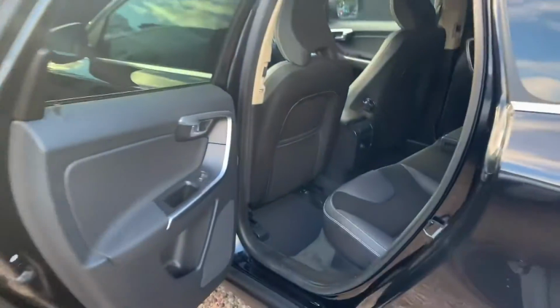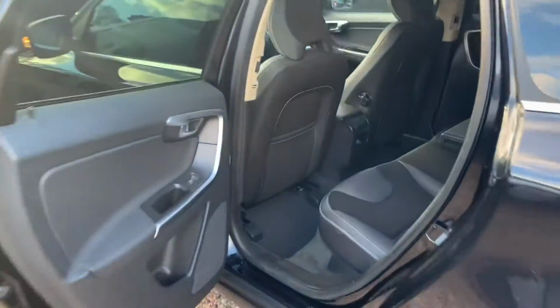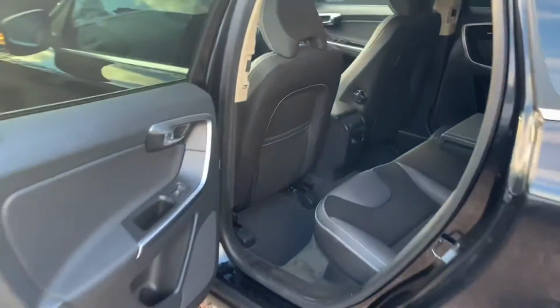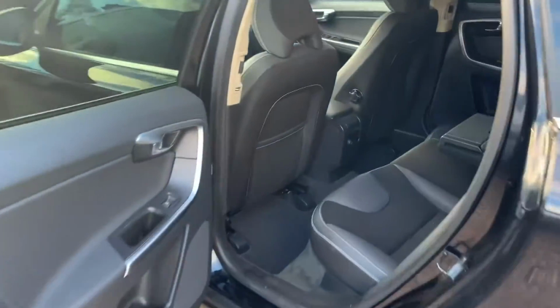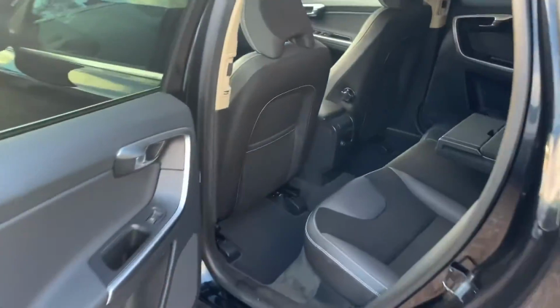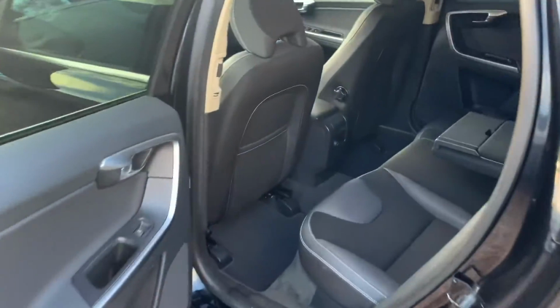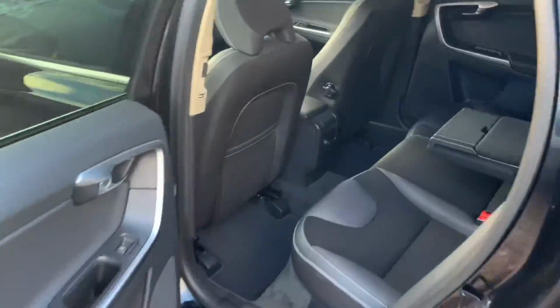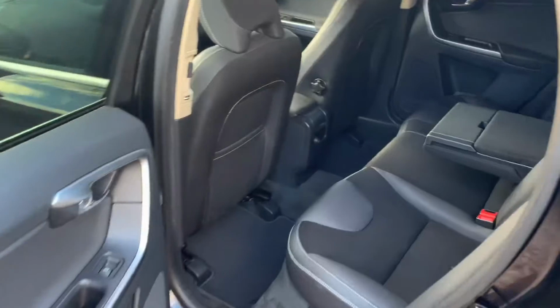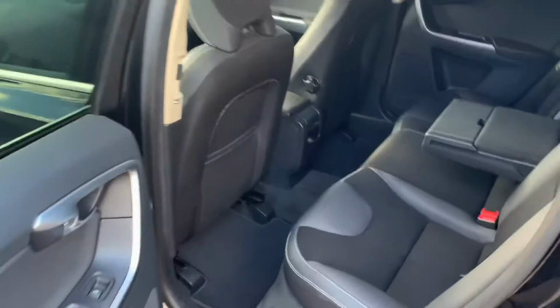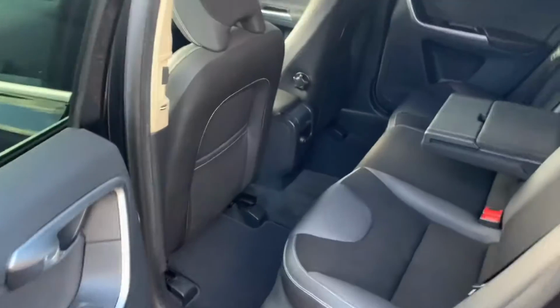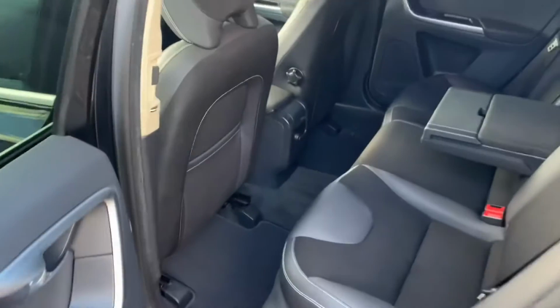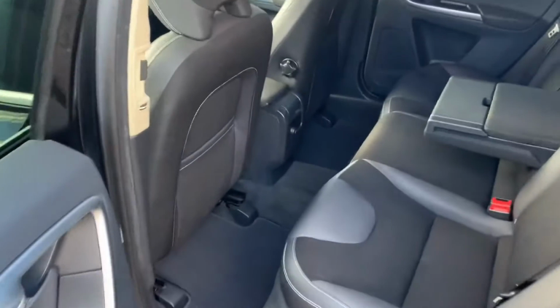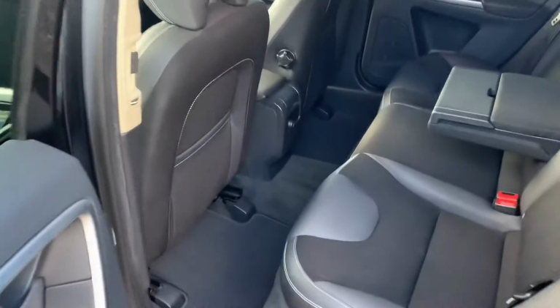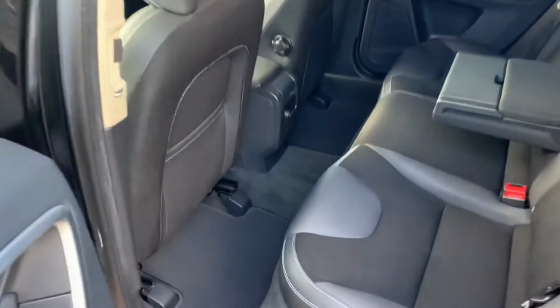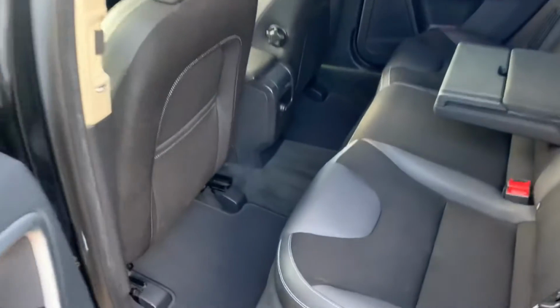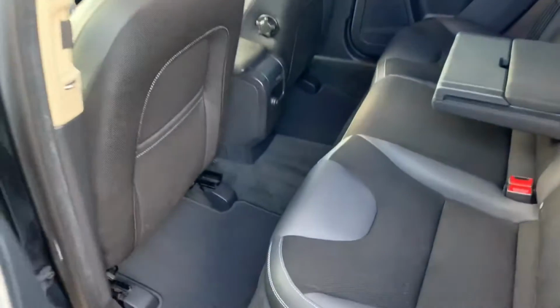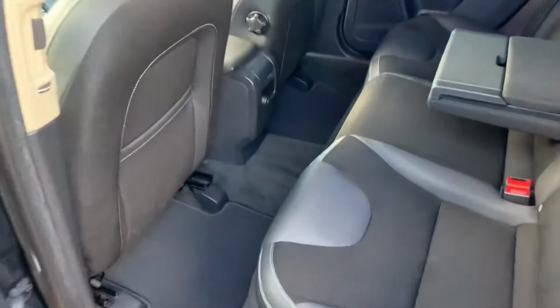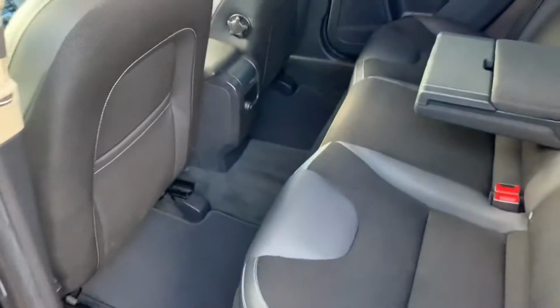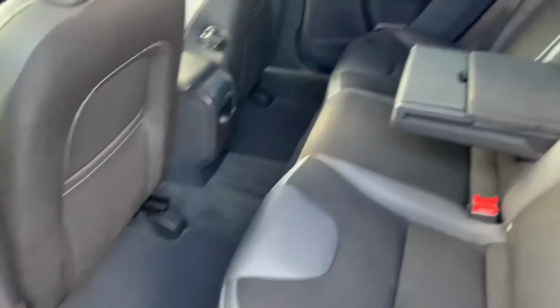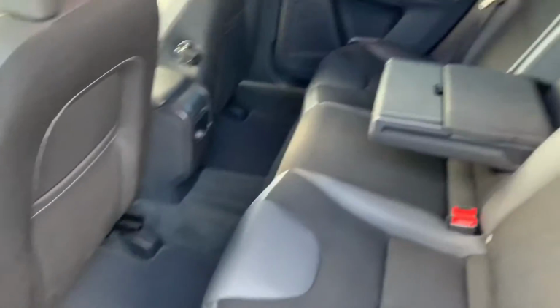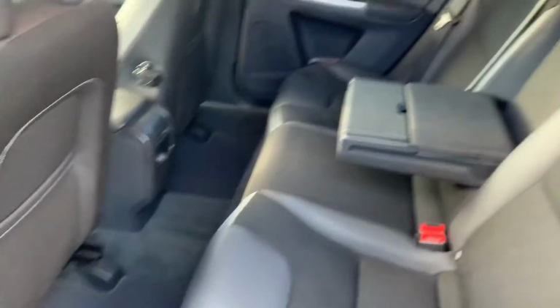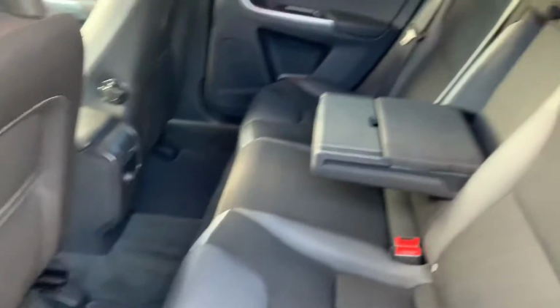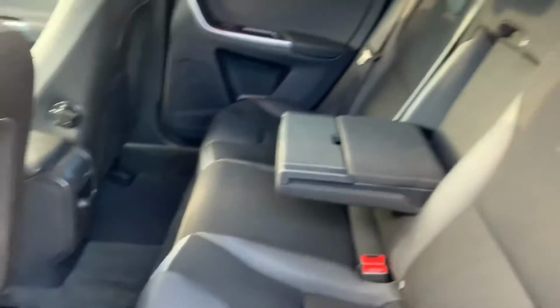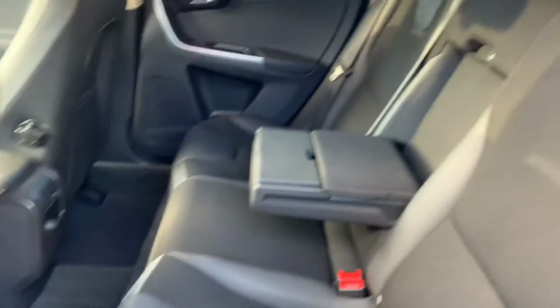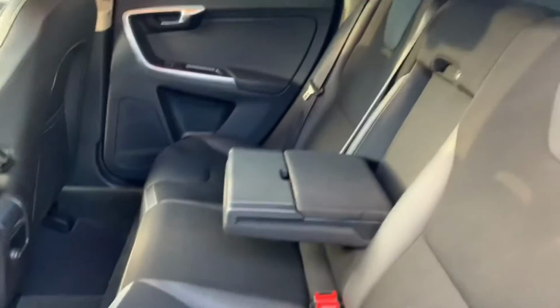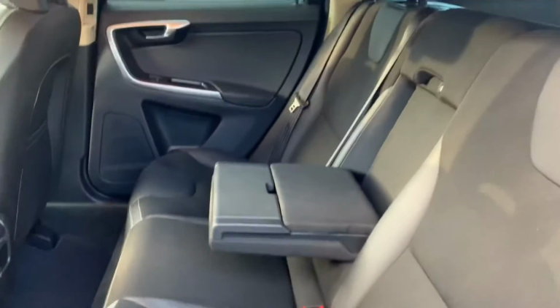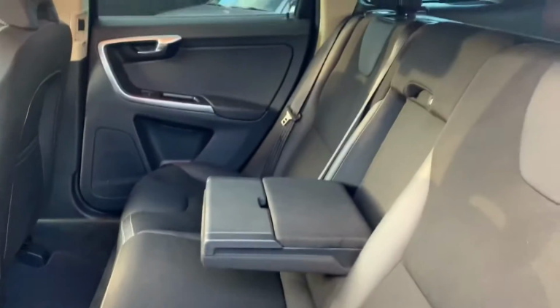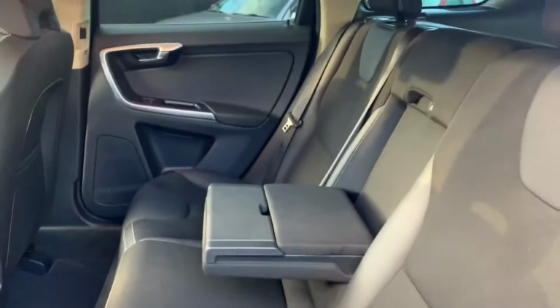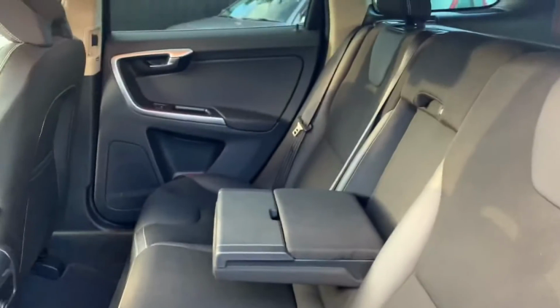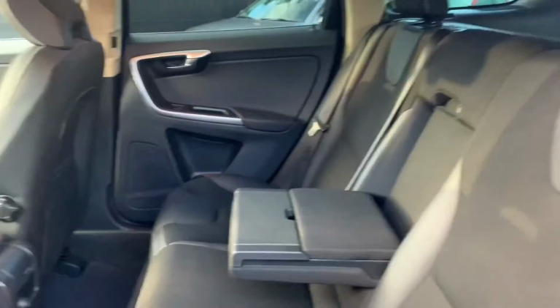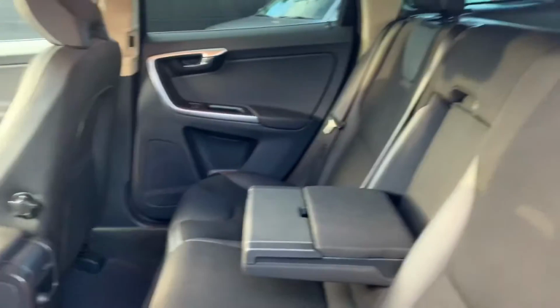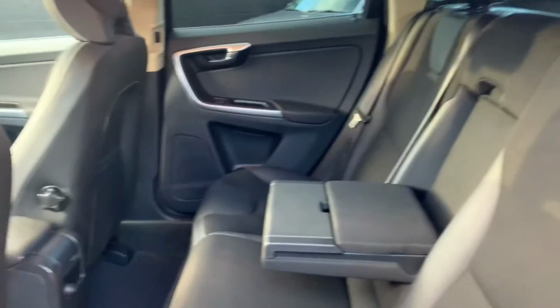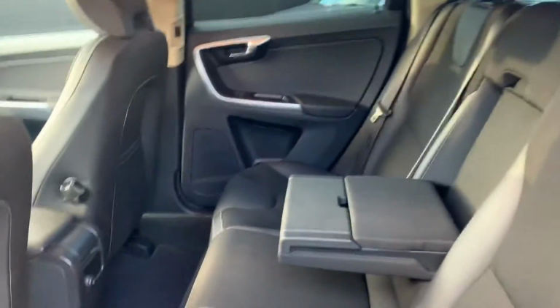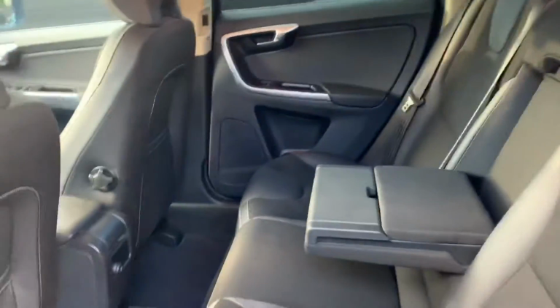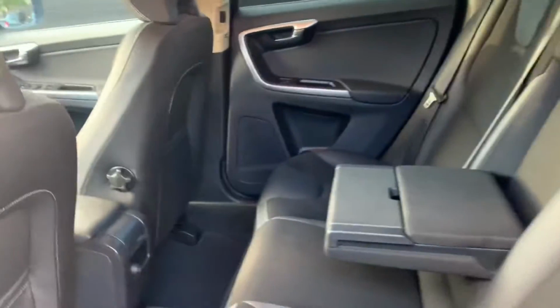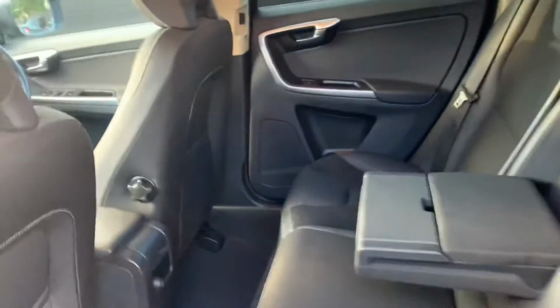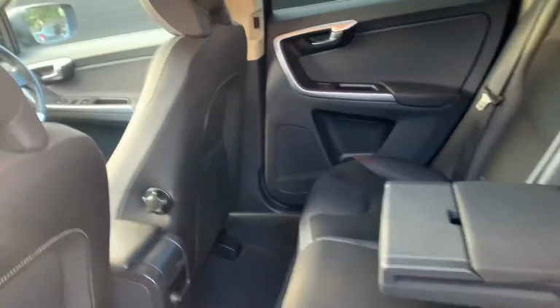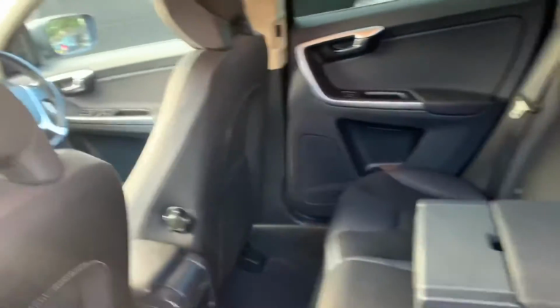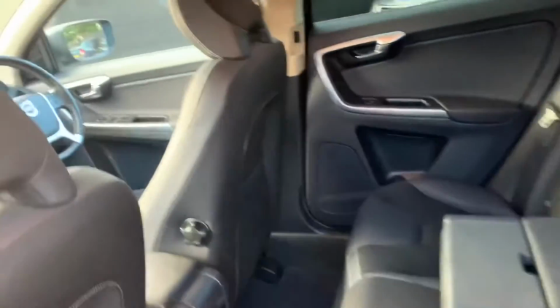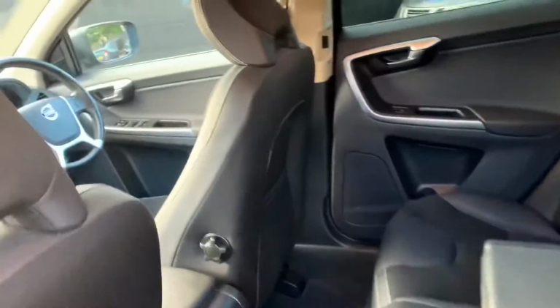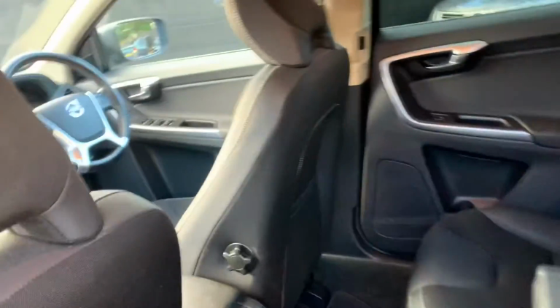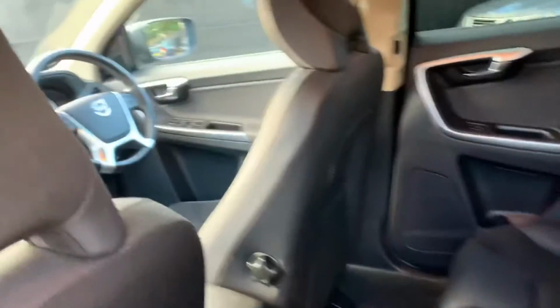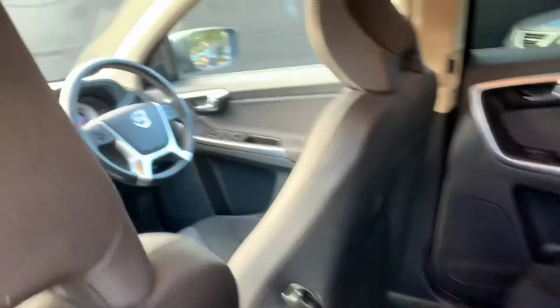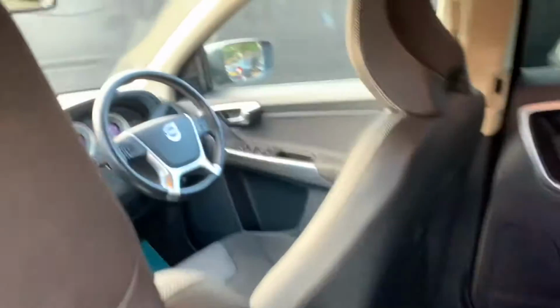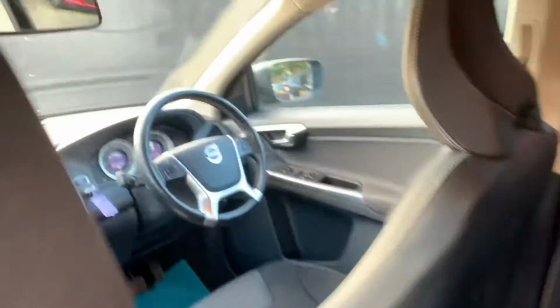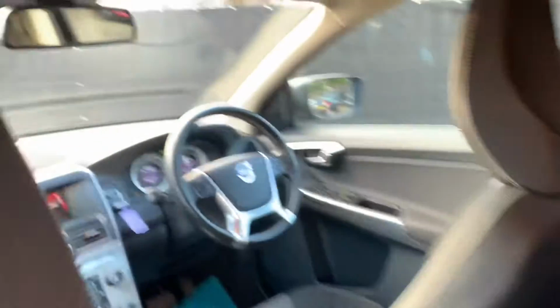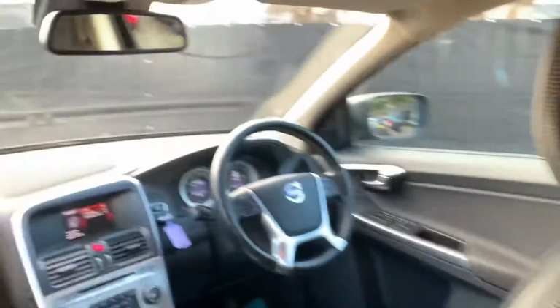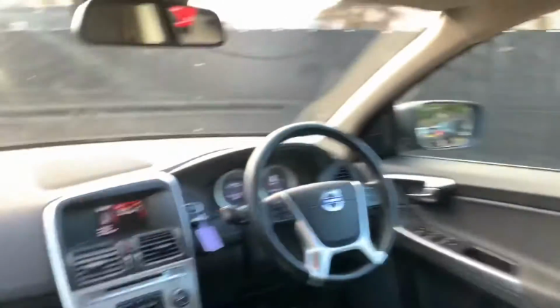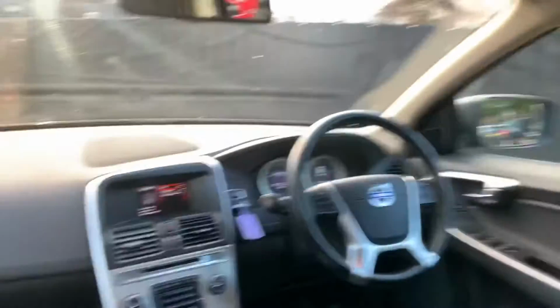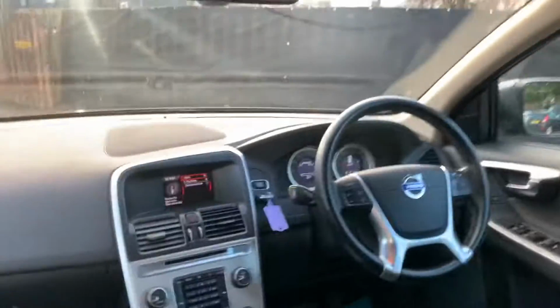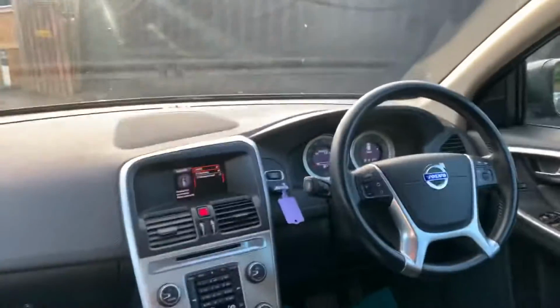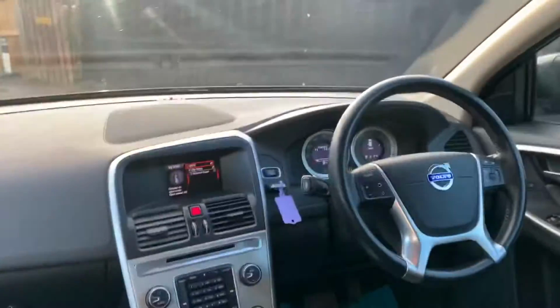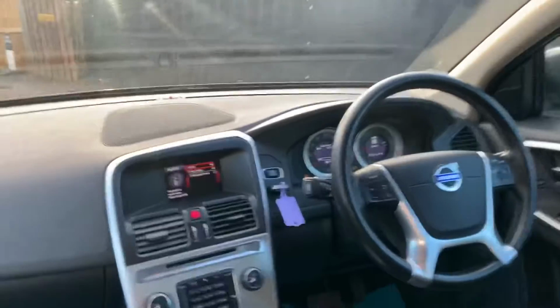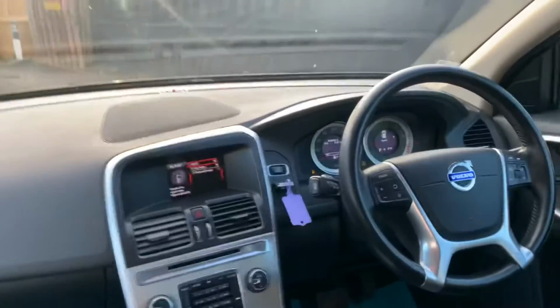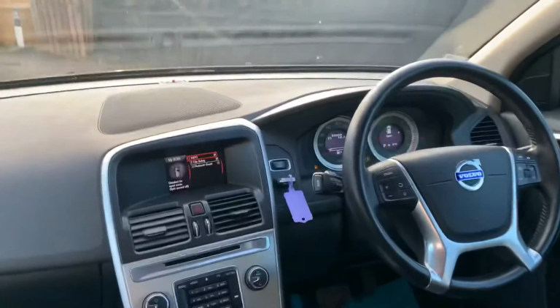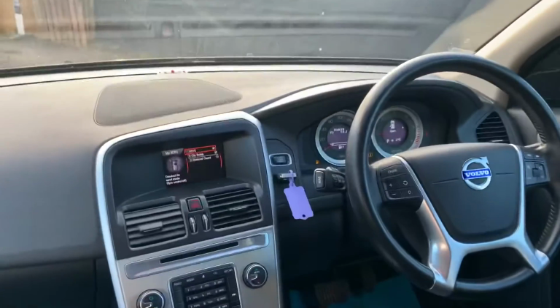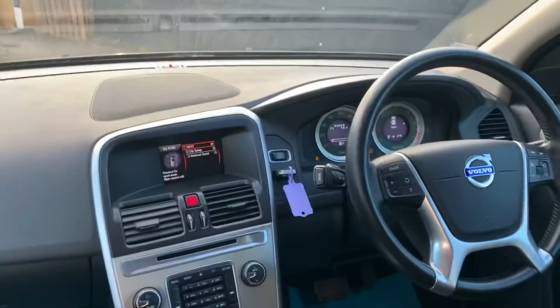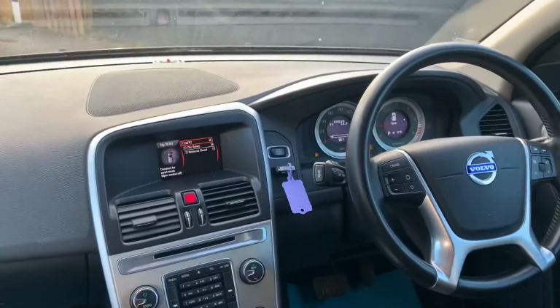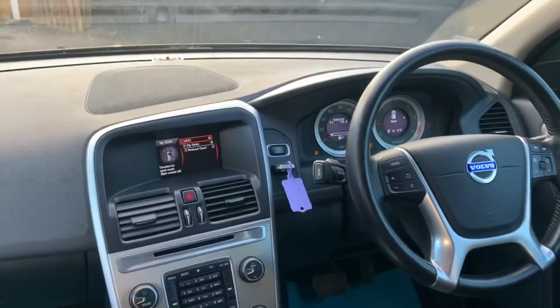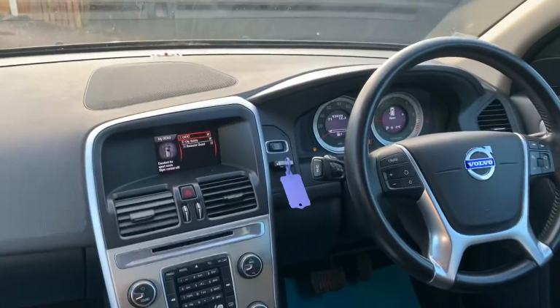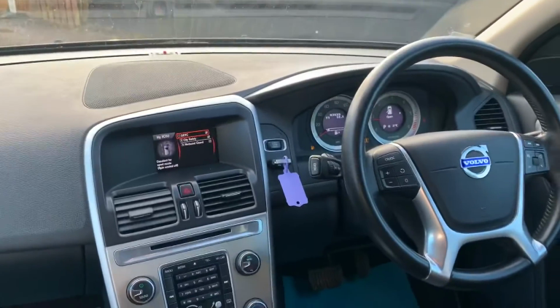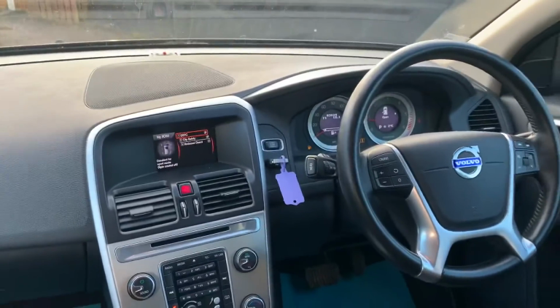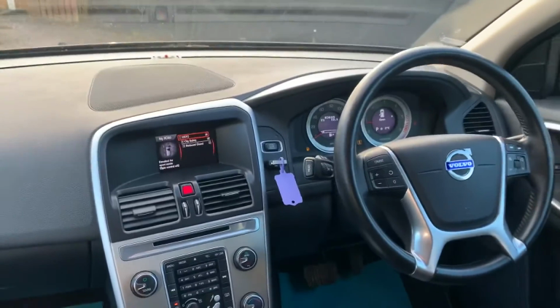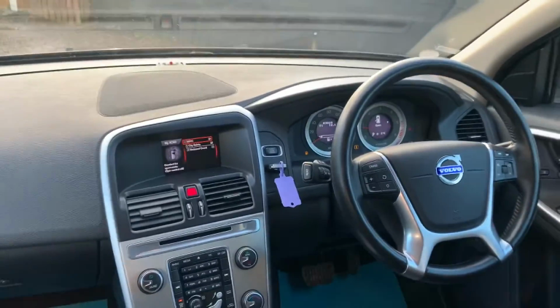Great access to the back seats. The trim's in fantastic order. Very high seats with deep windows, so great visibility.